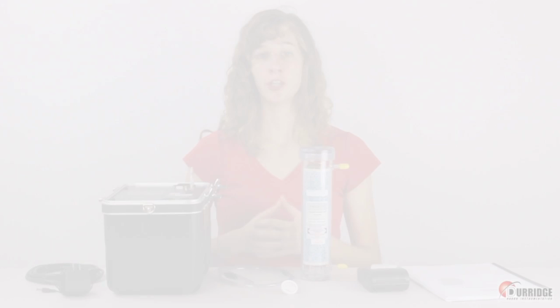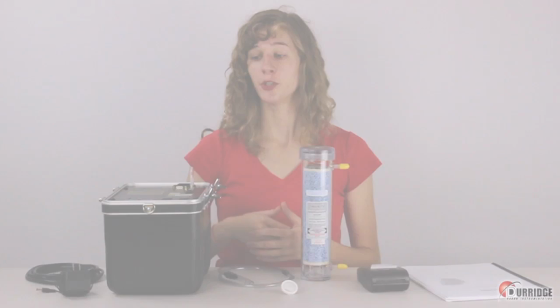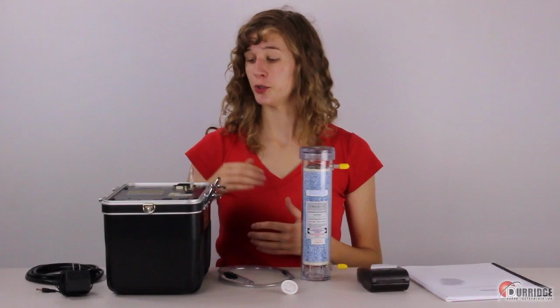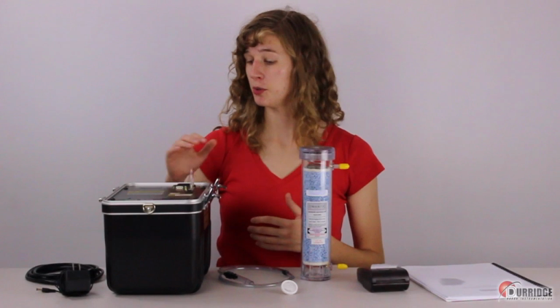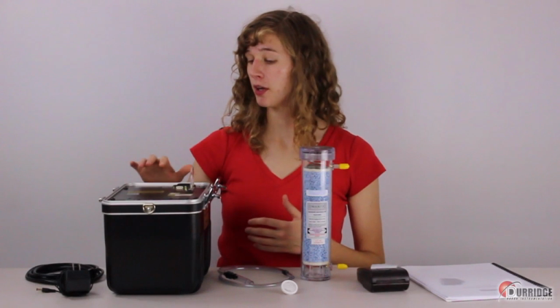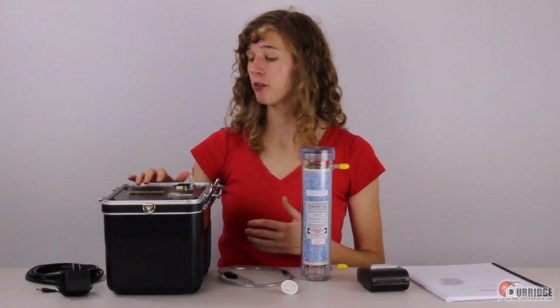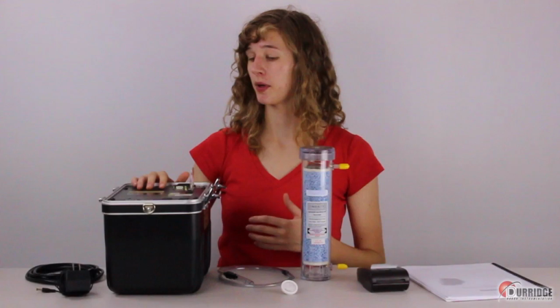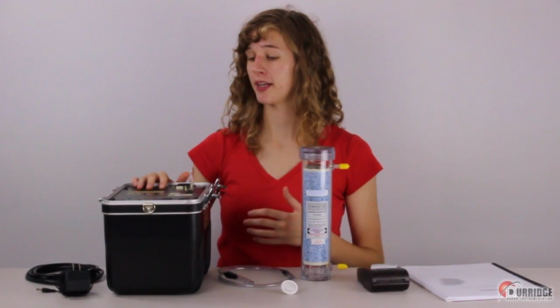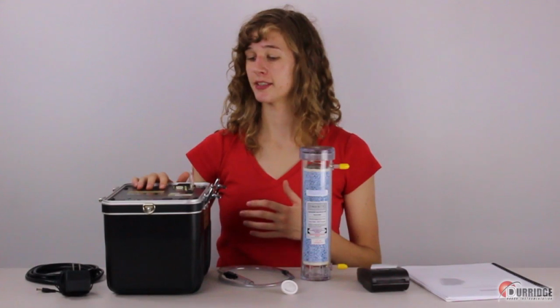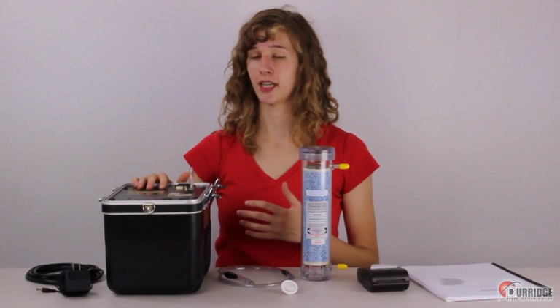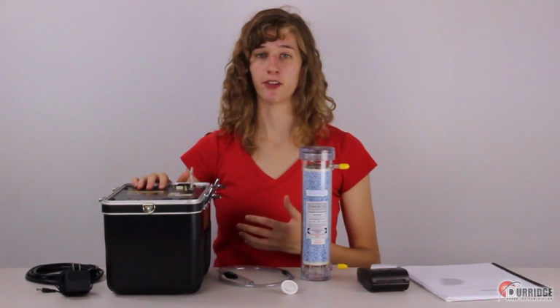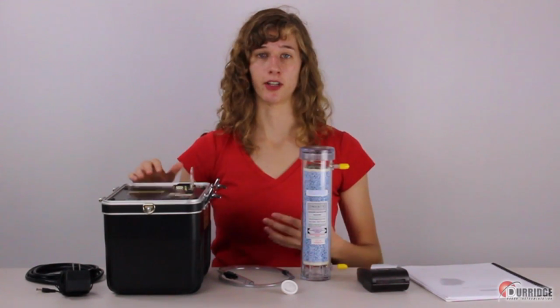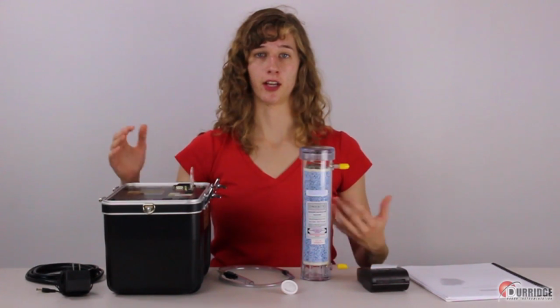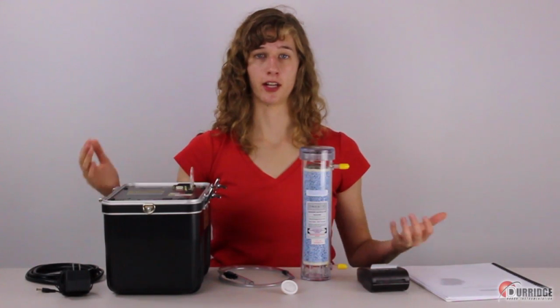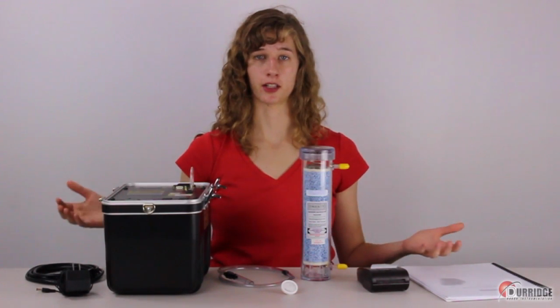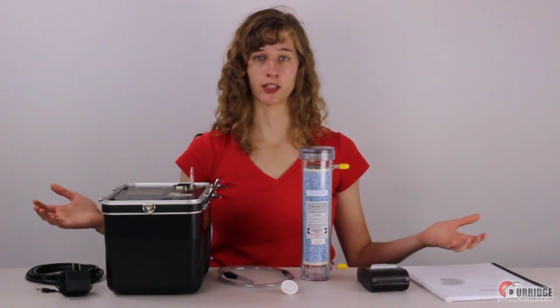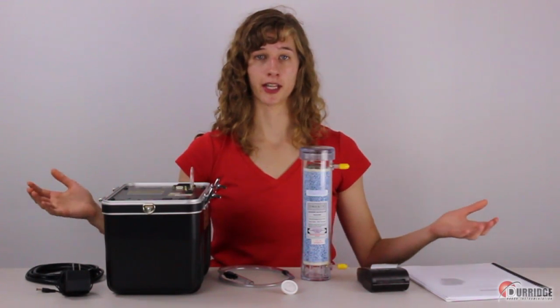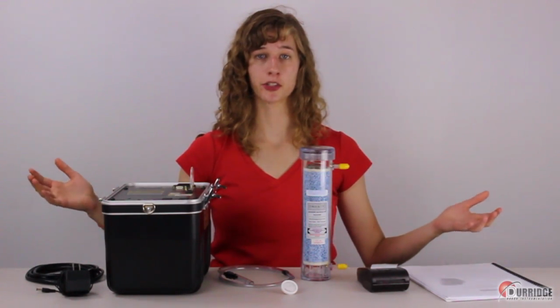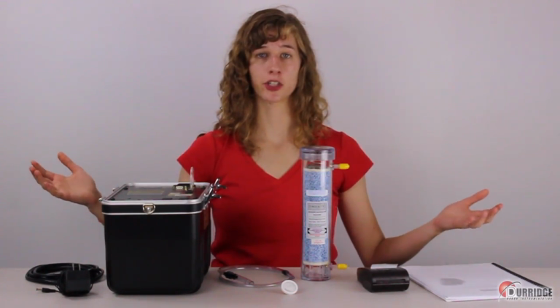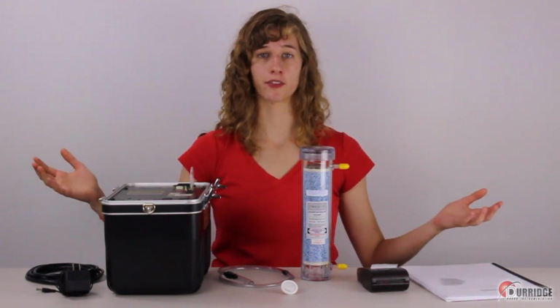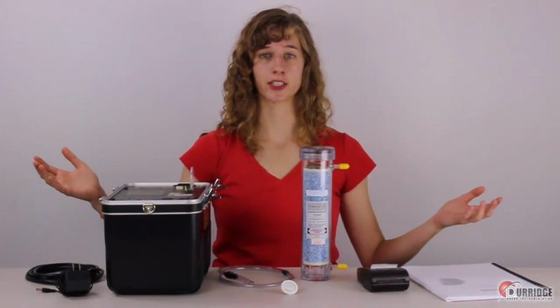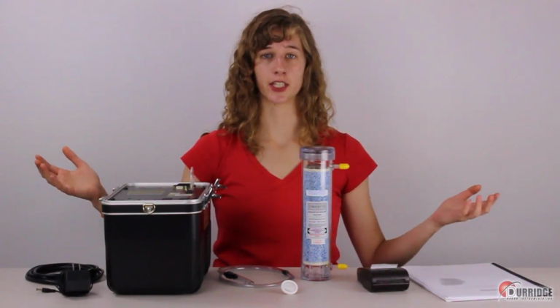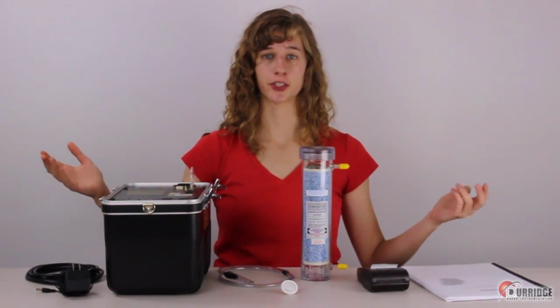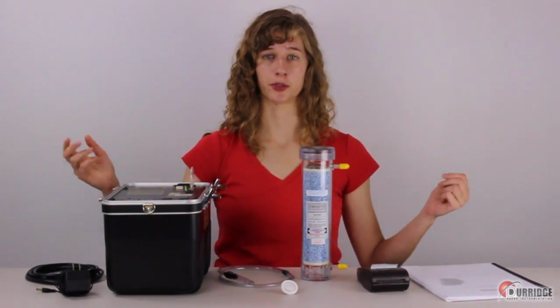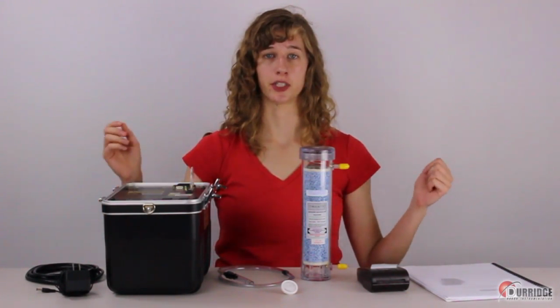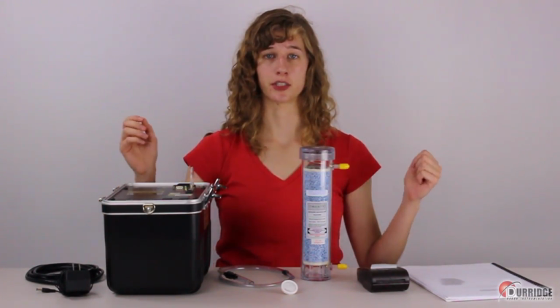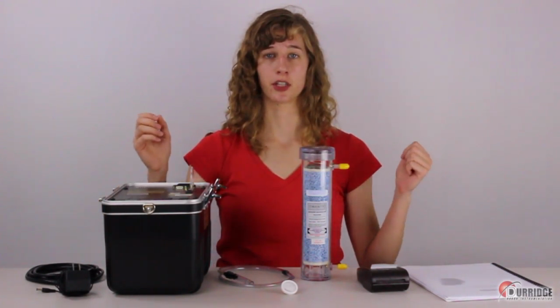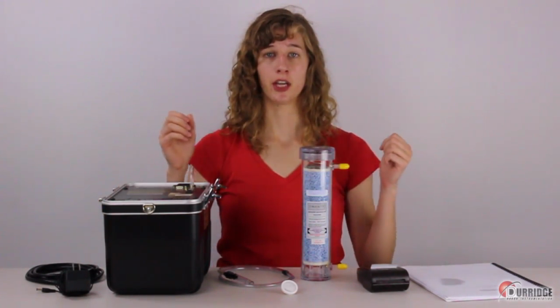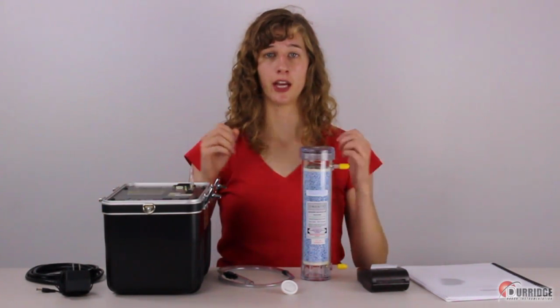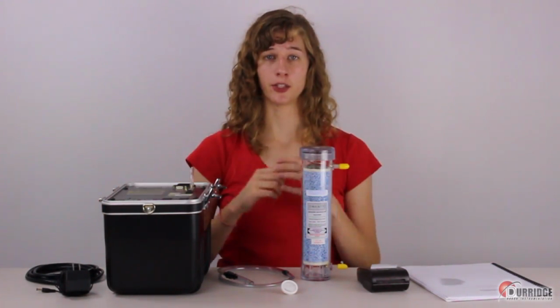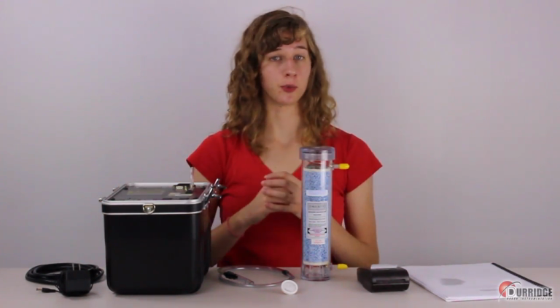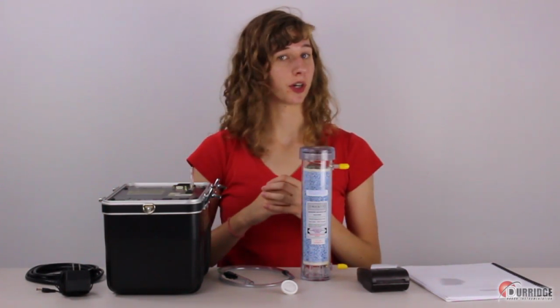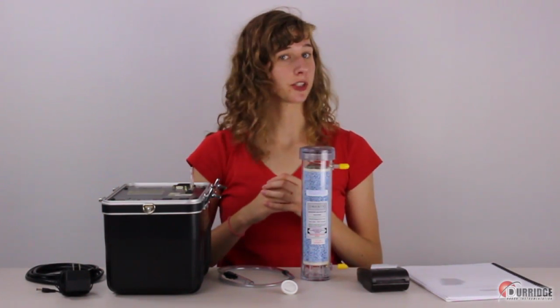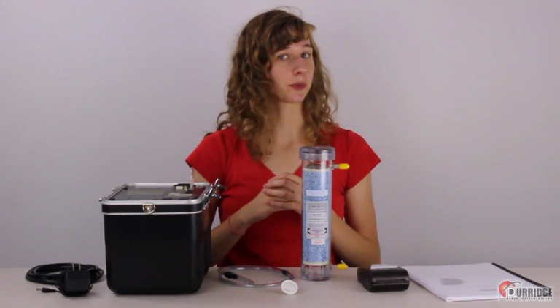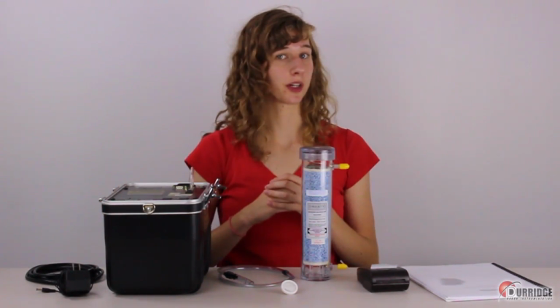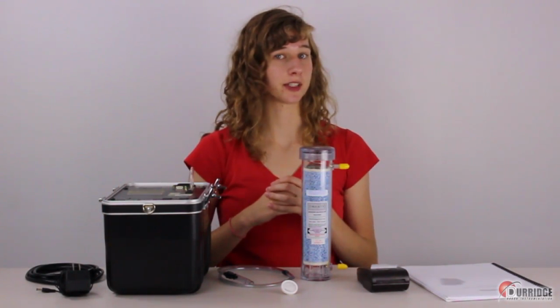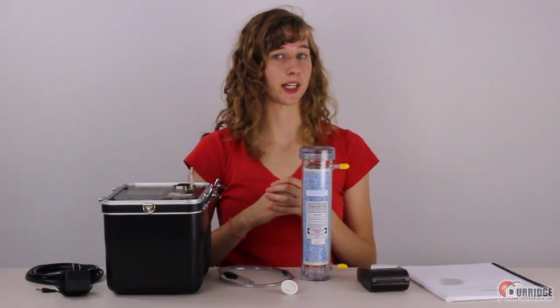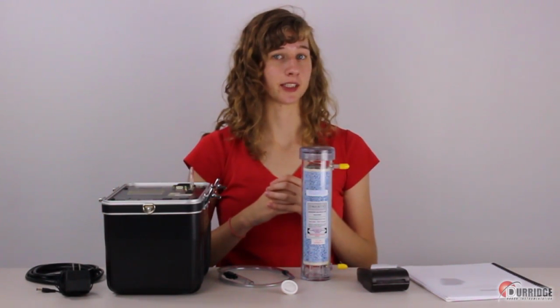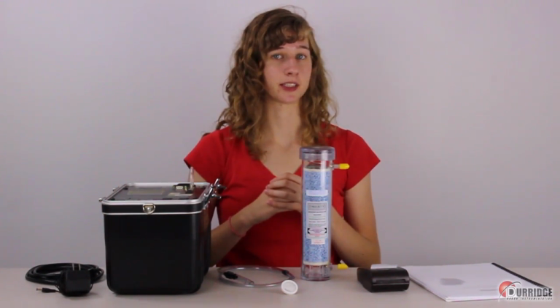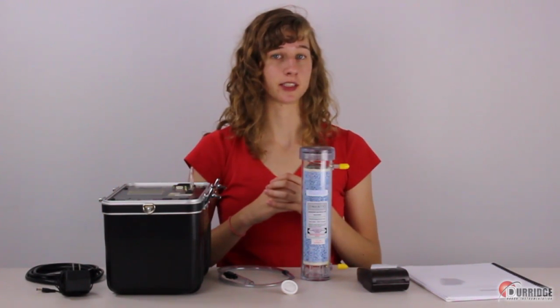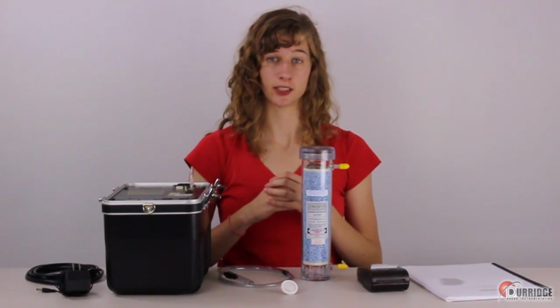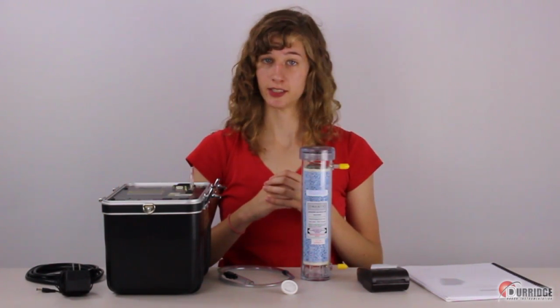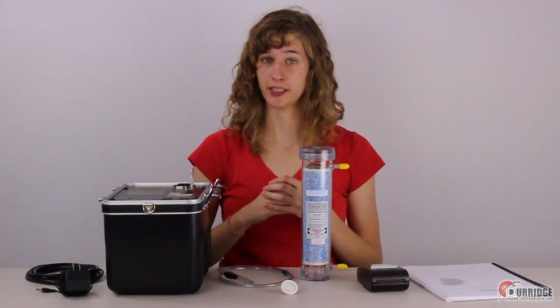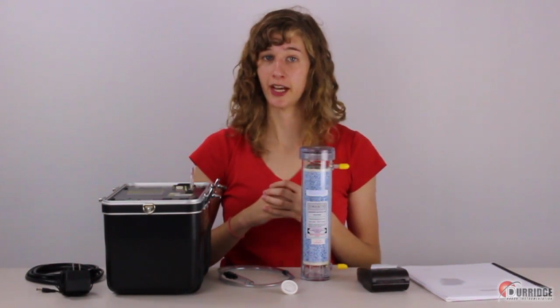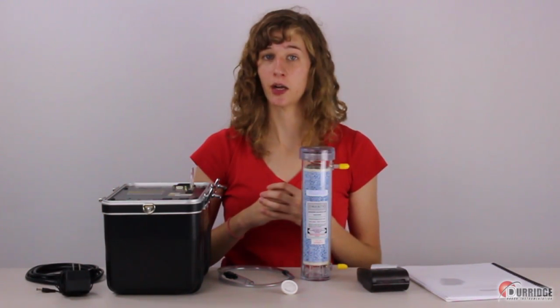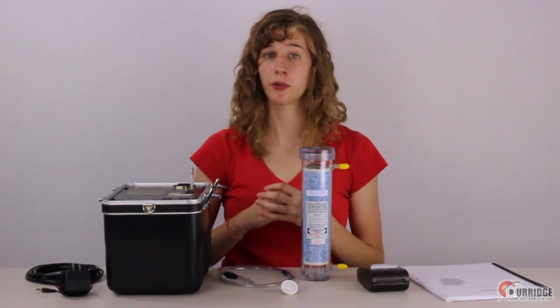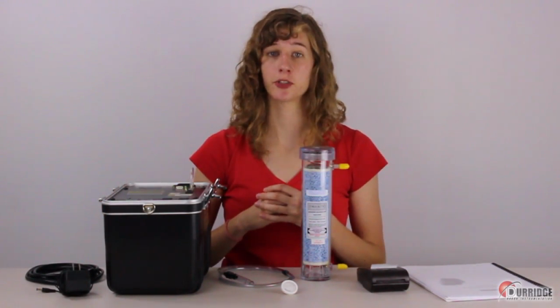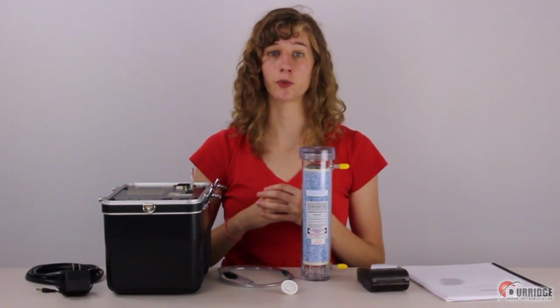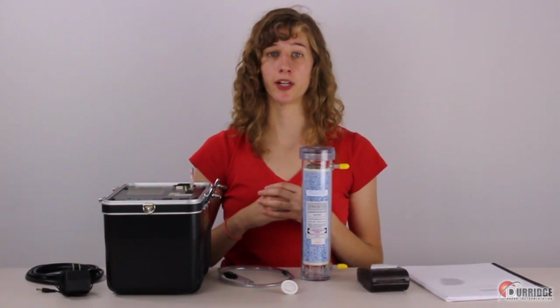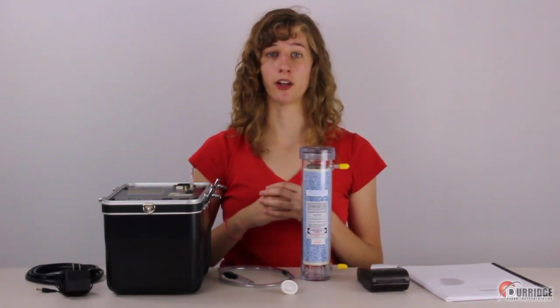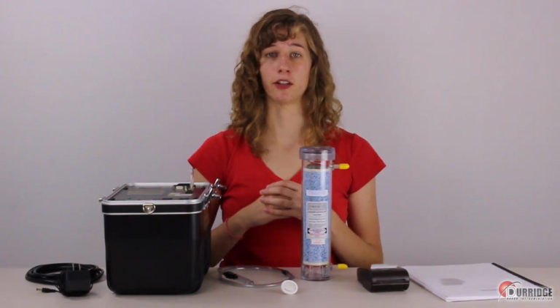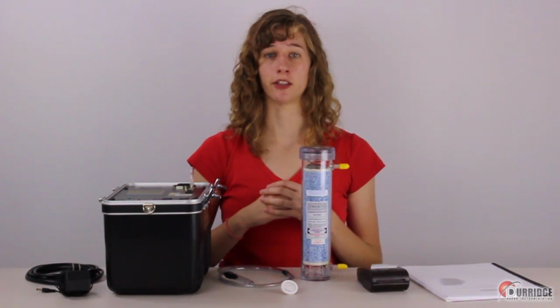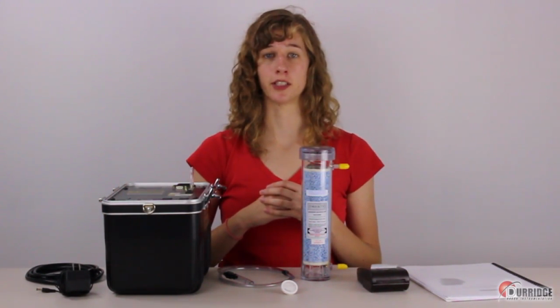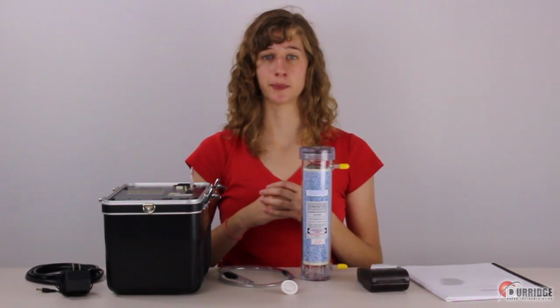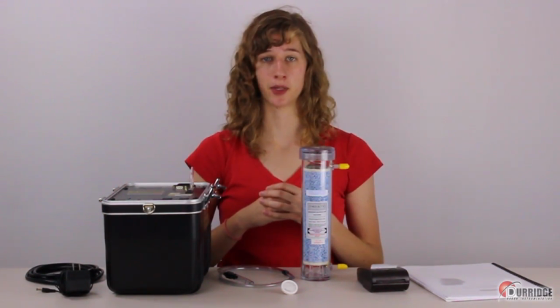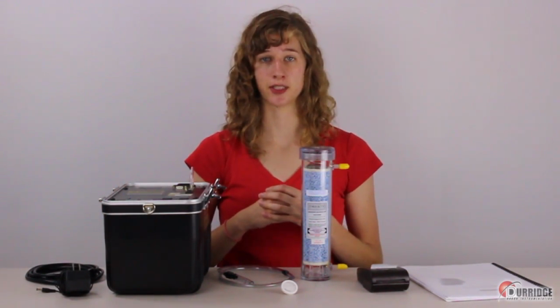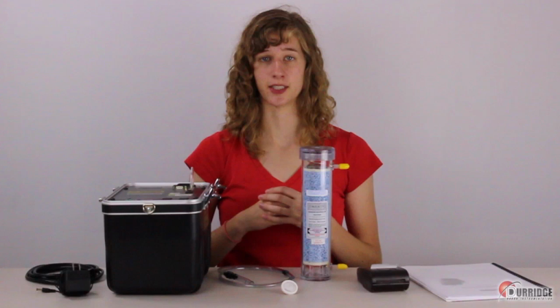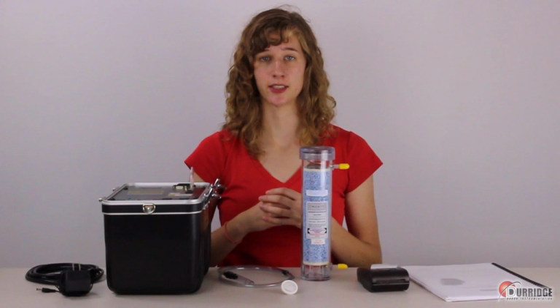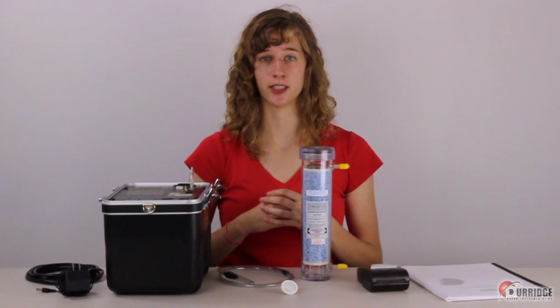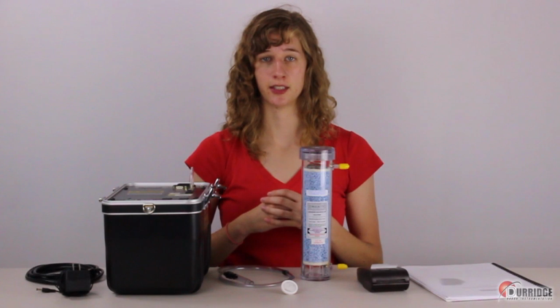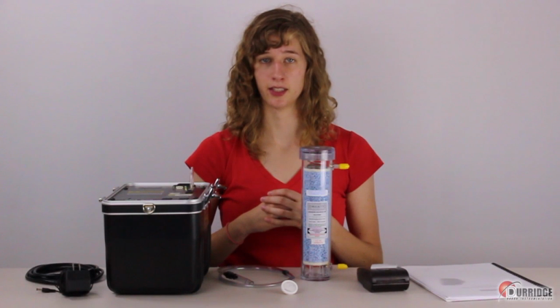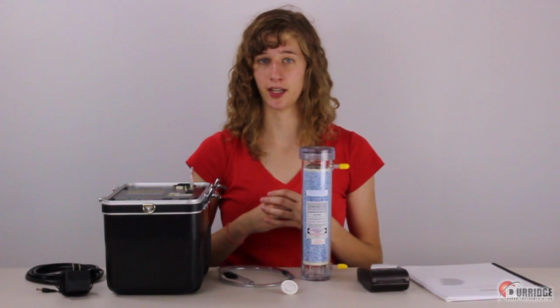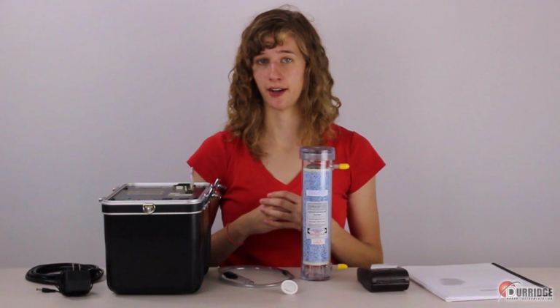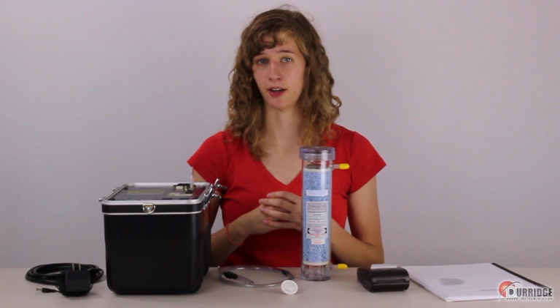You have a Rad7 and a collection of accessories and you want to run a test to see how much radon is present in the air.